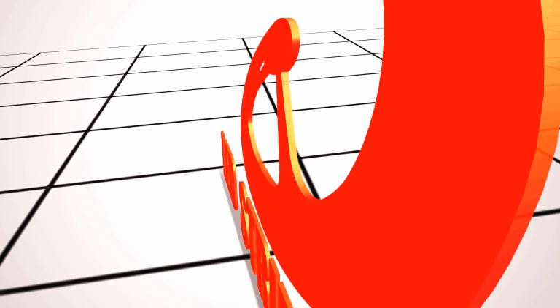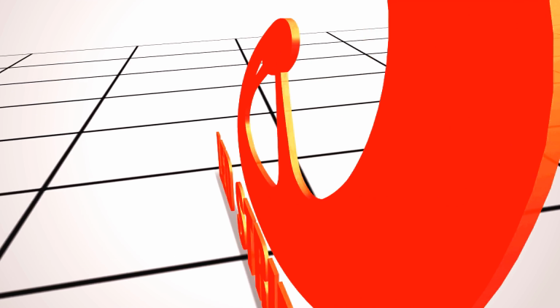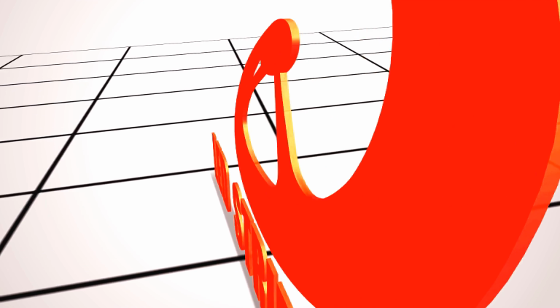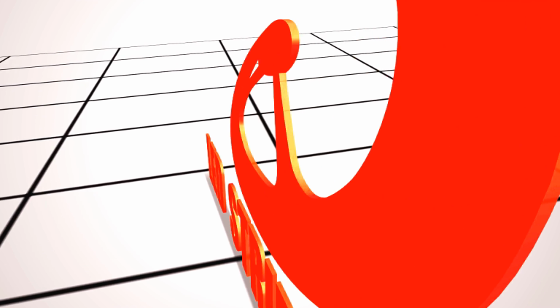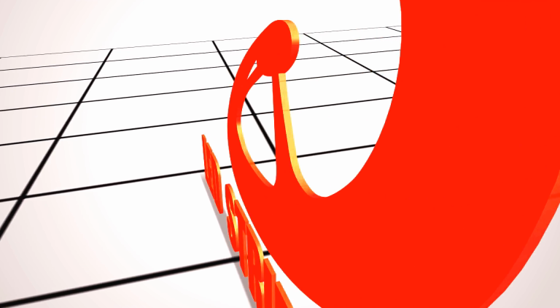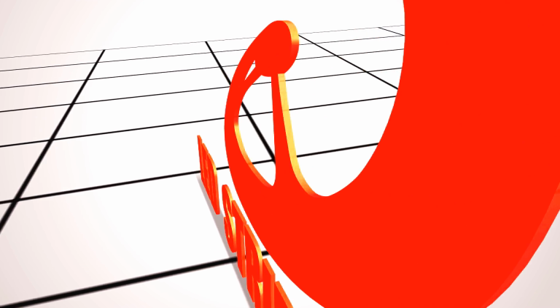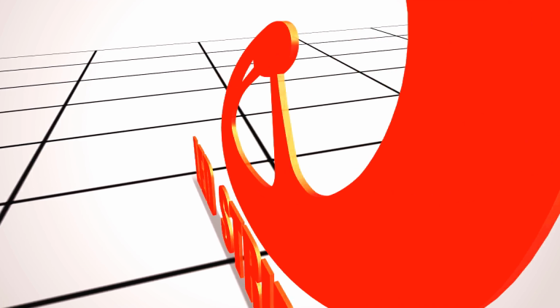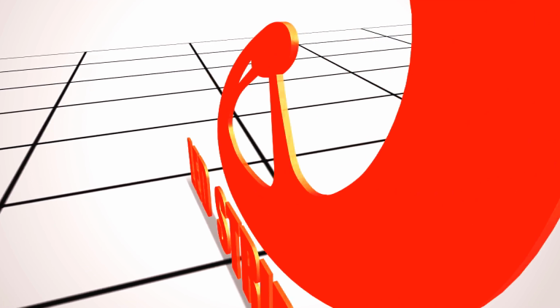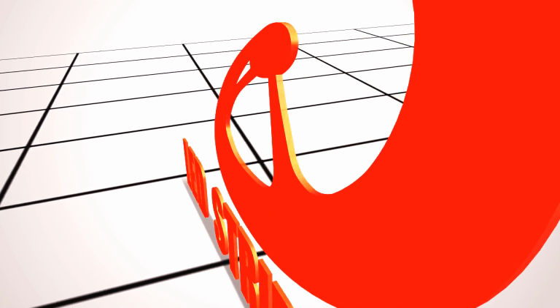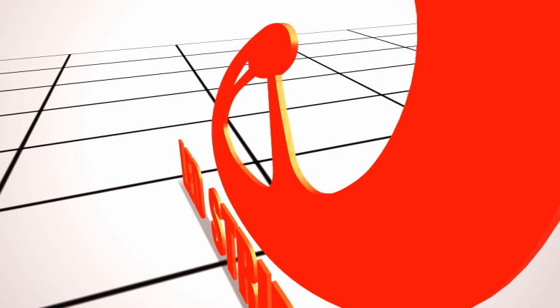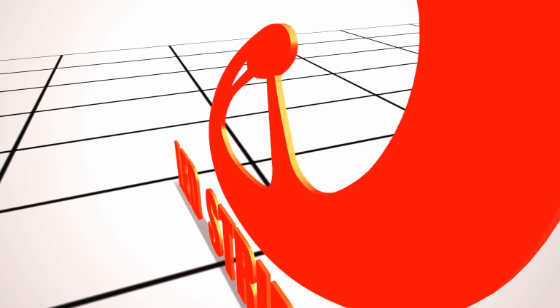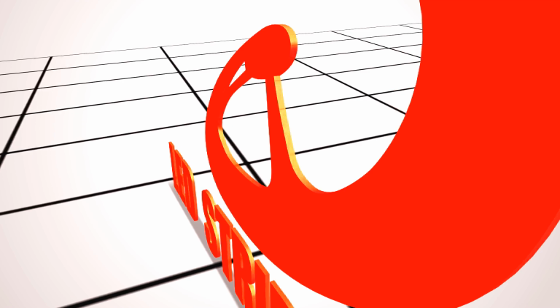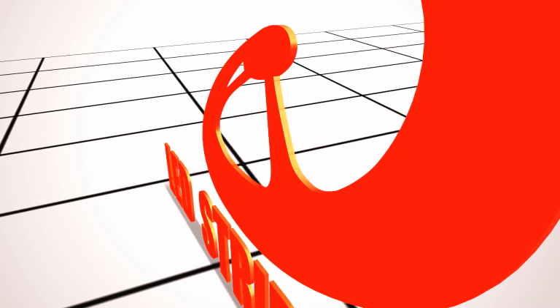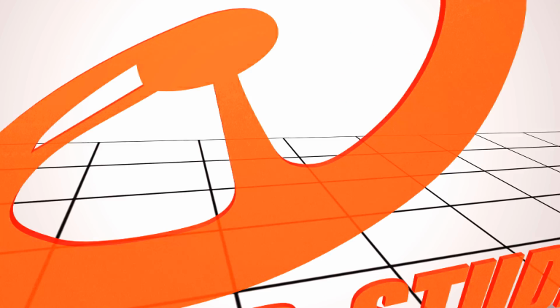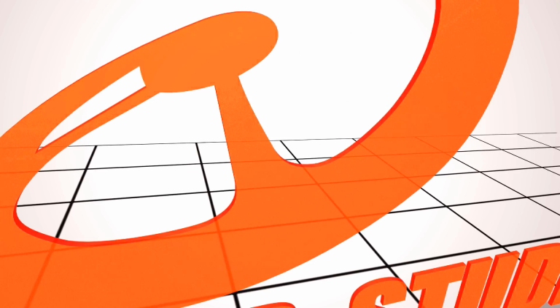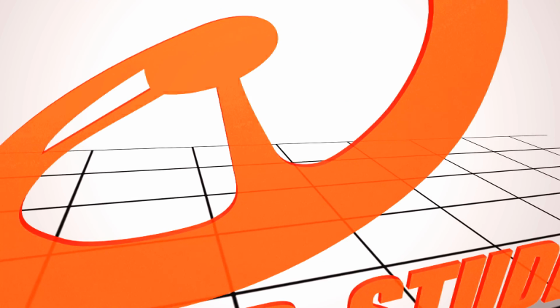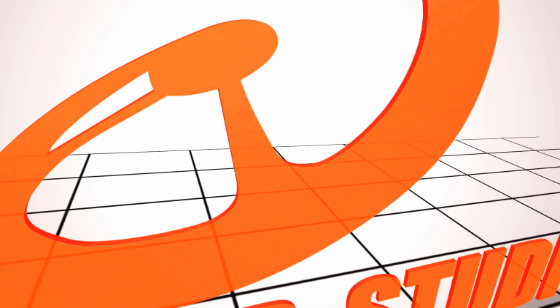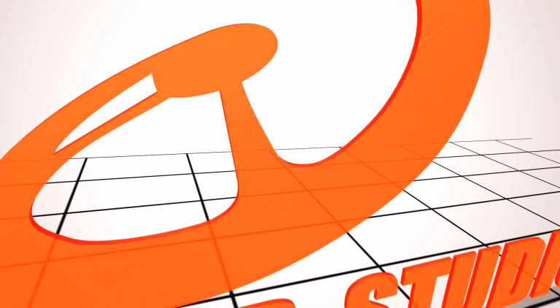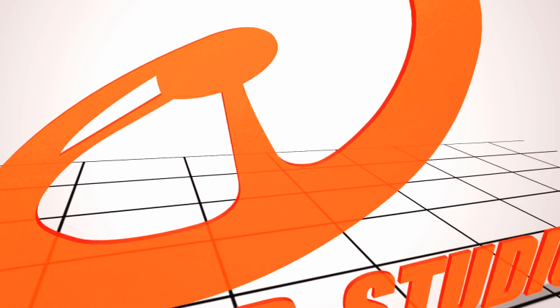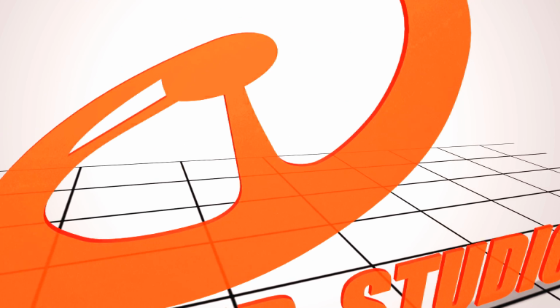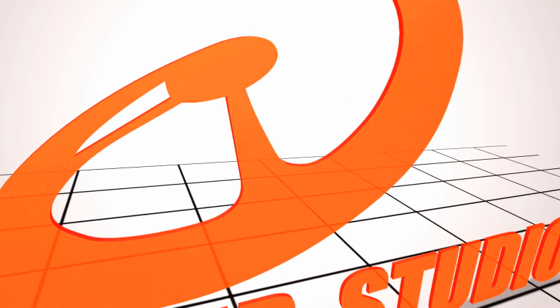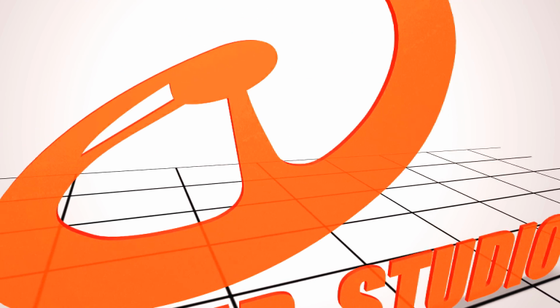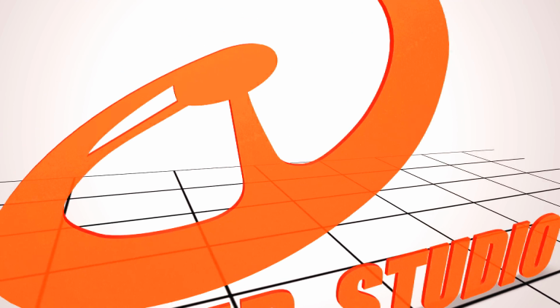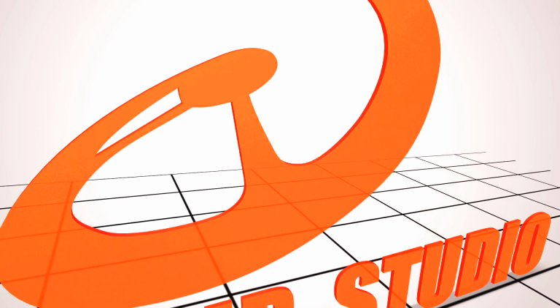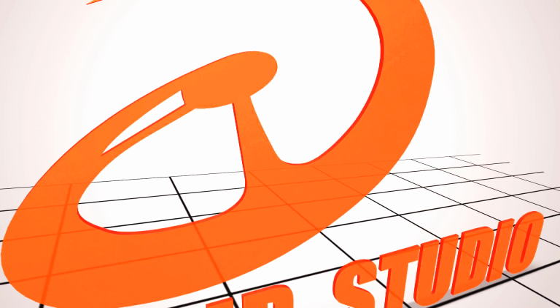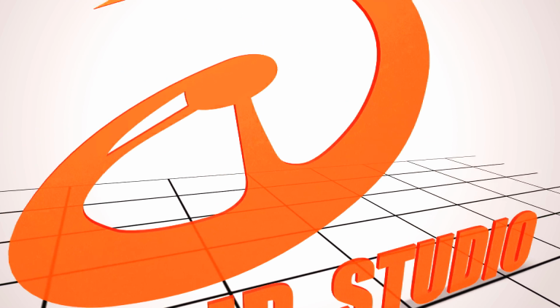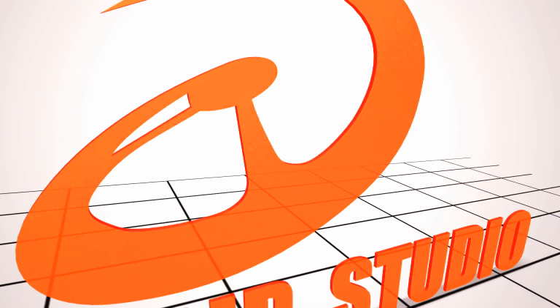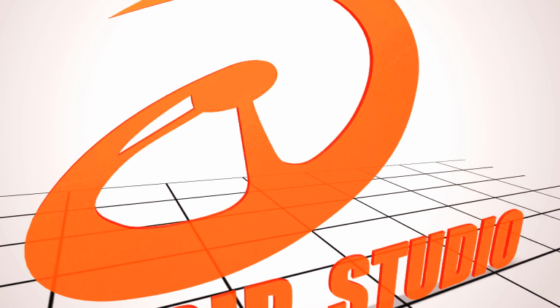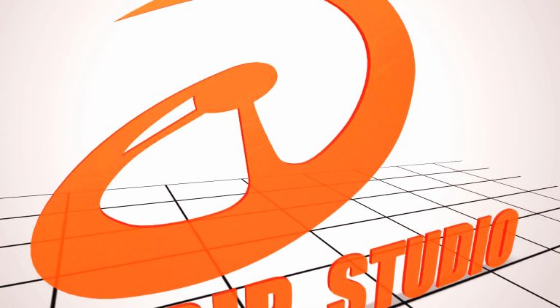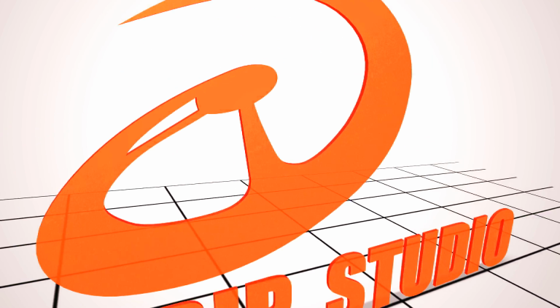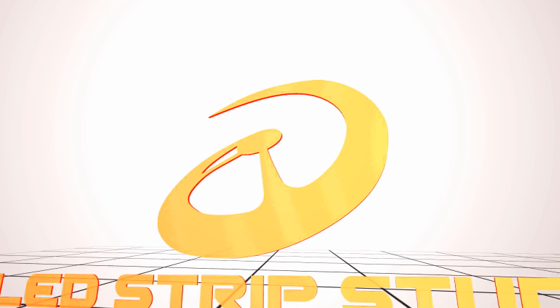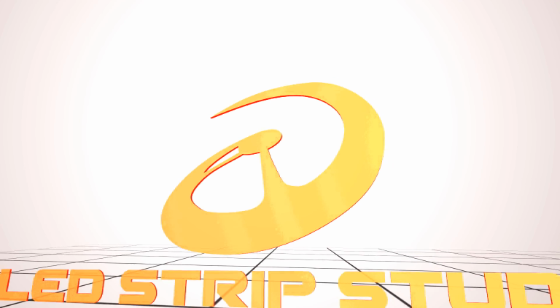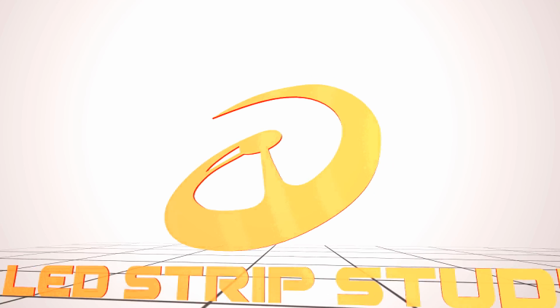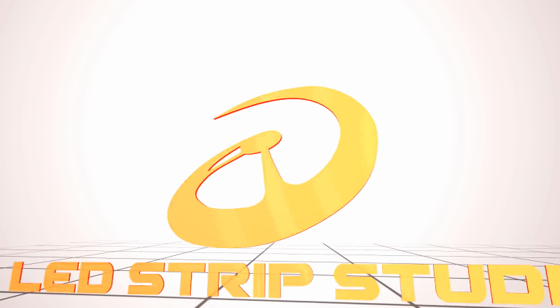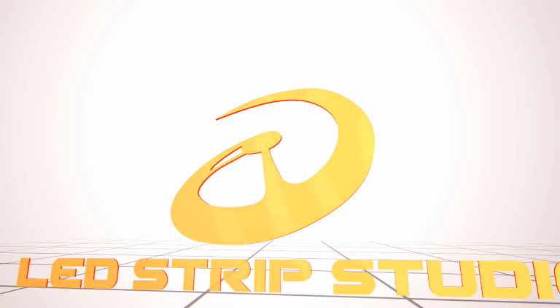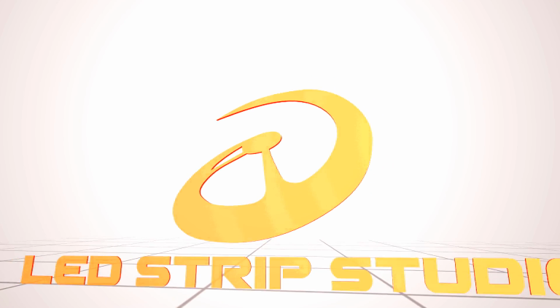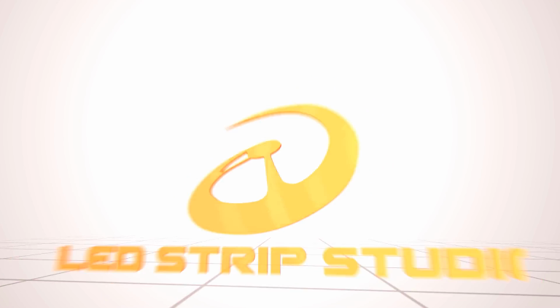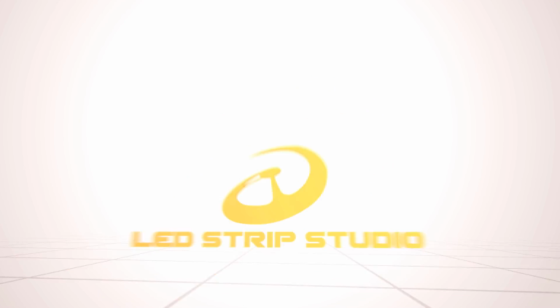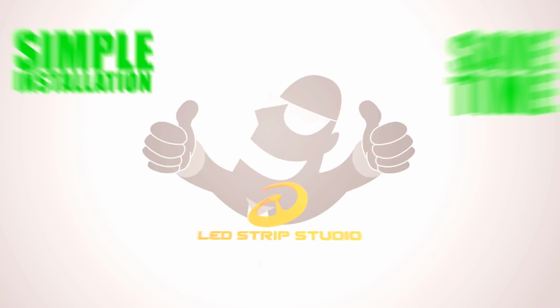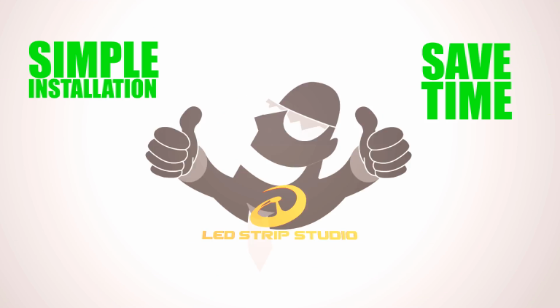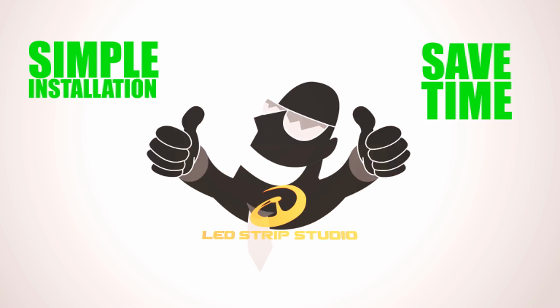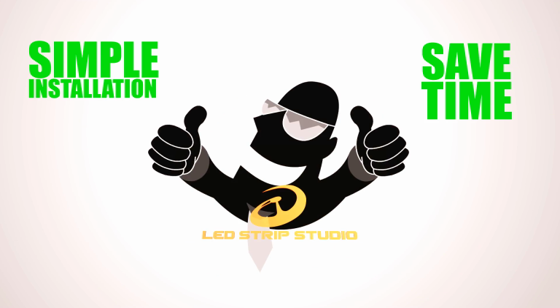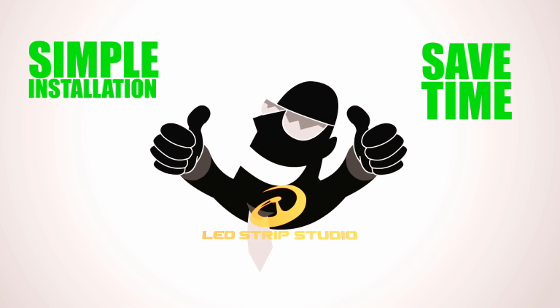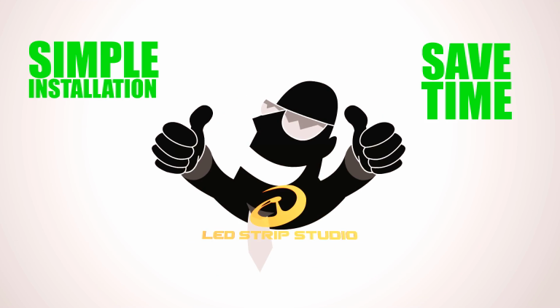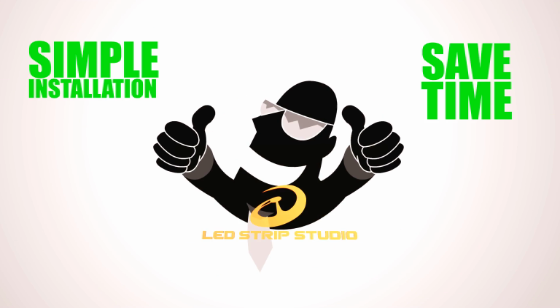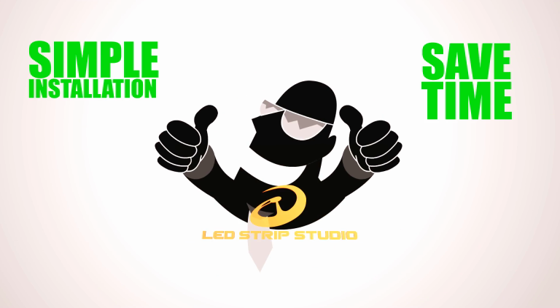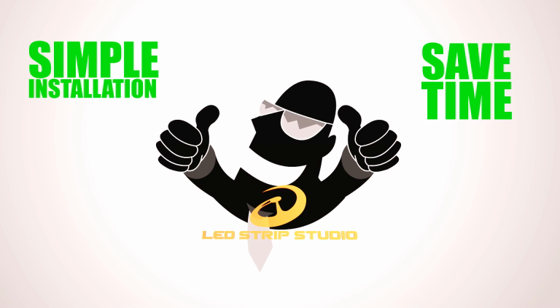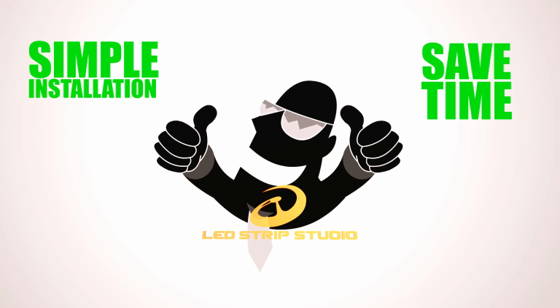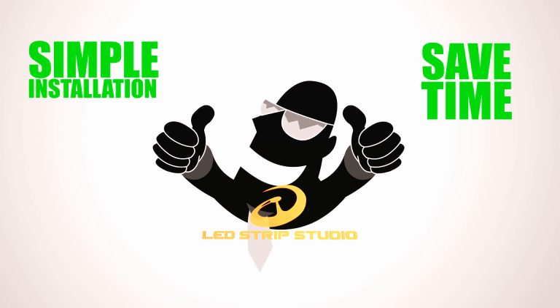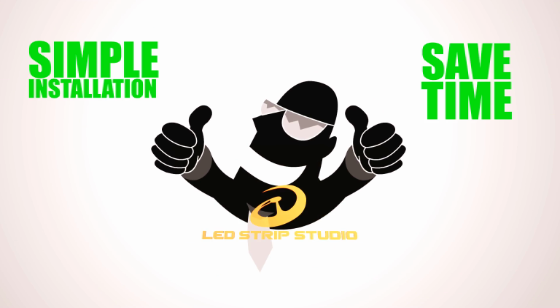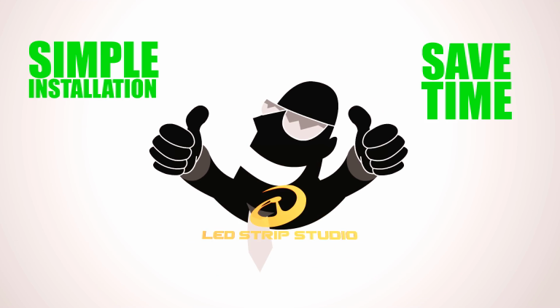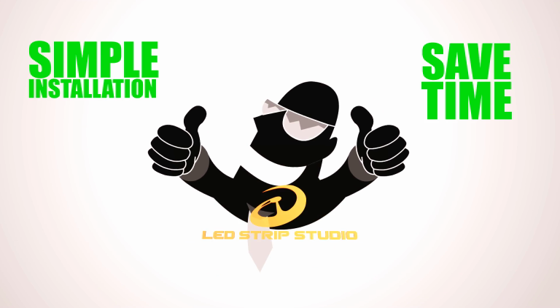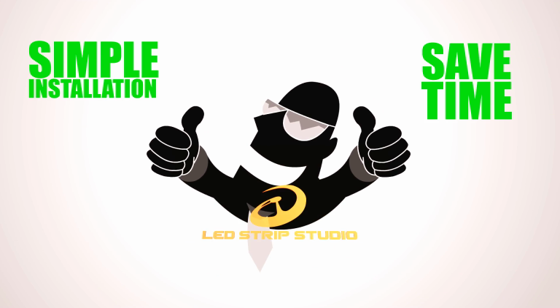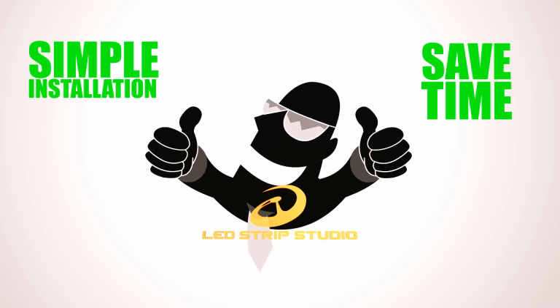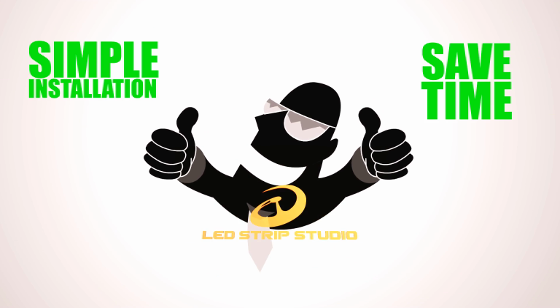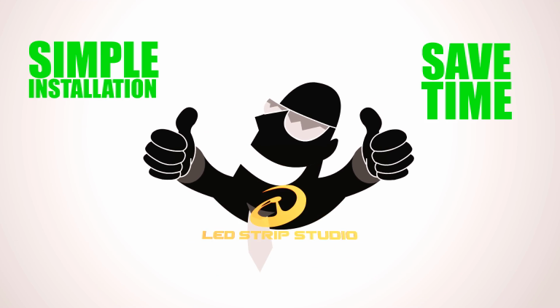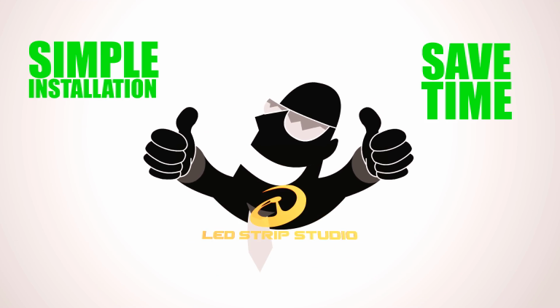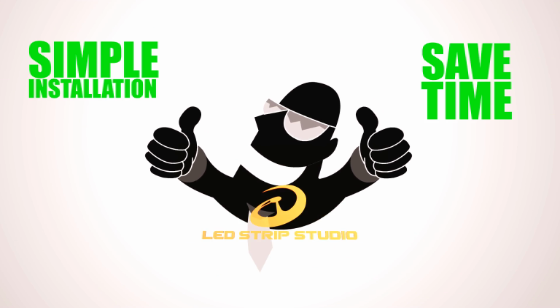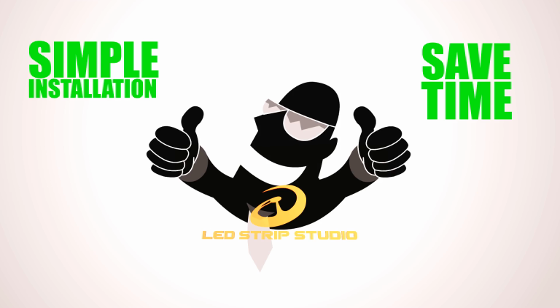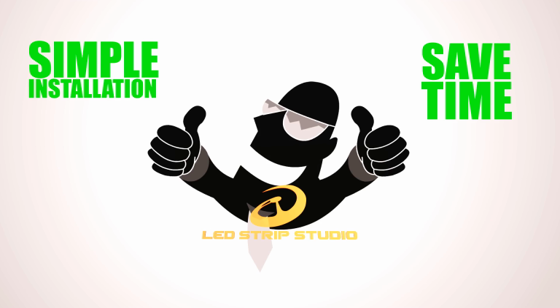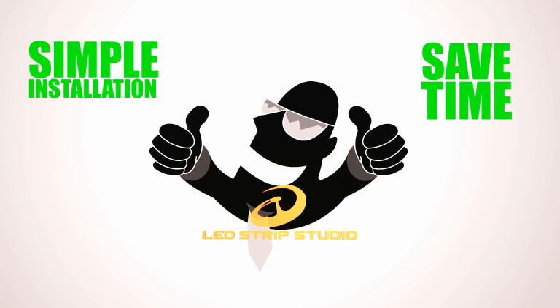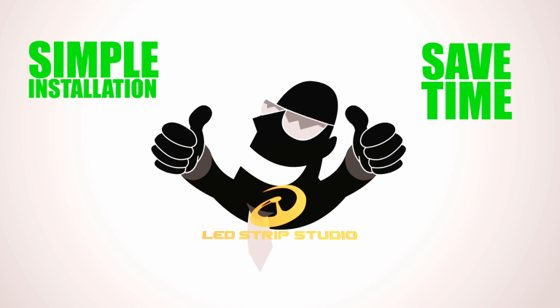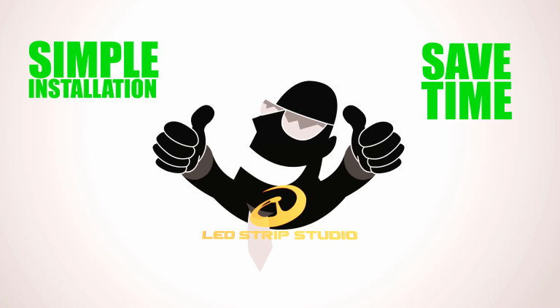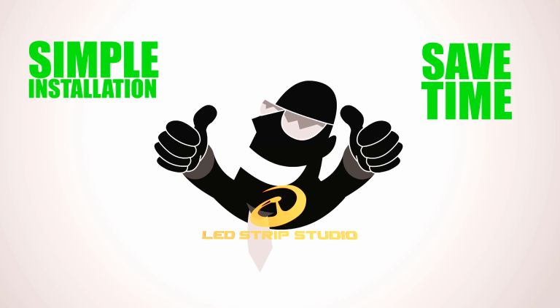LED Strip Studio brings a much simpler way of doing LED installations and it saves a tremendous amount of your time.